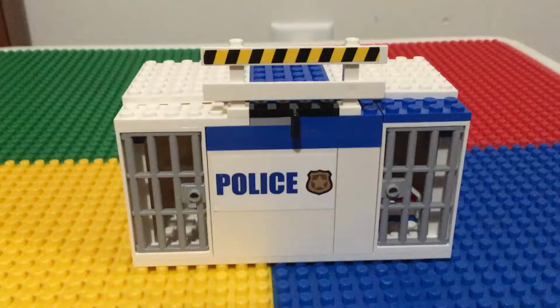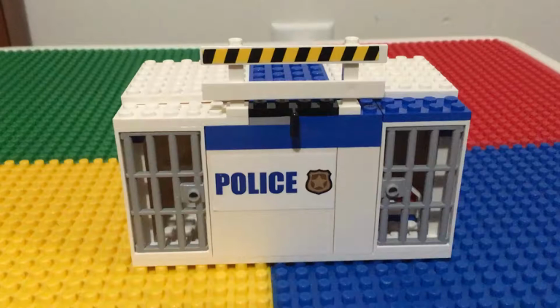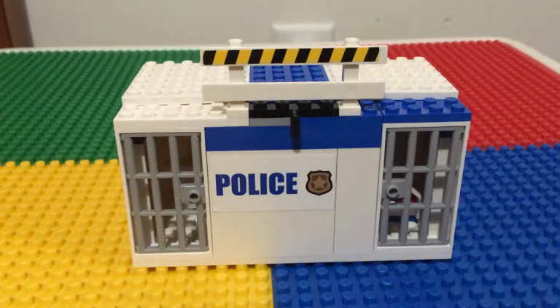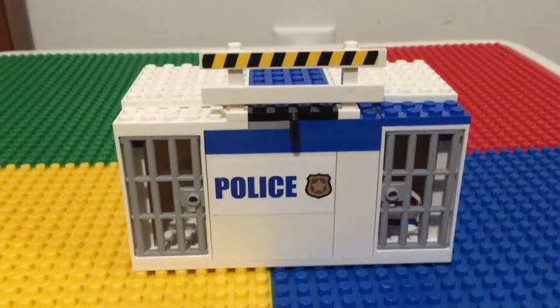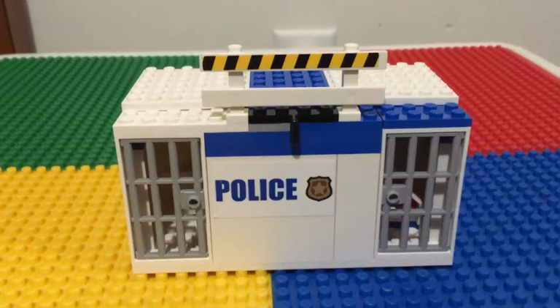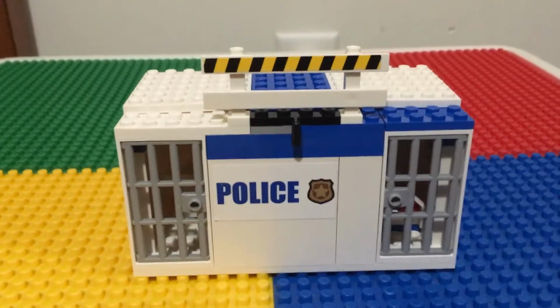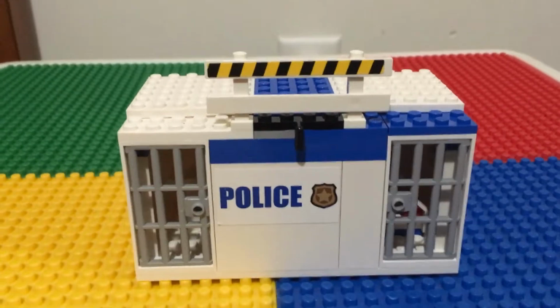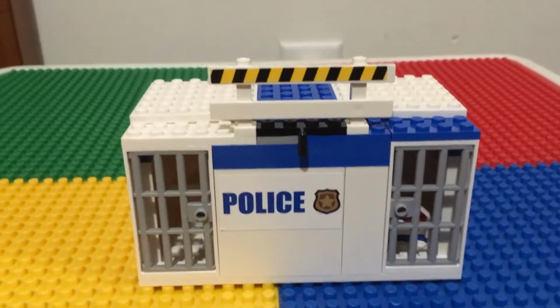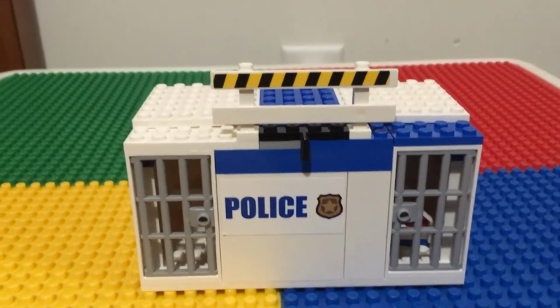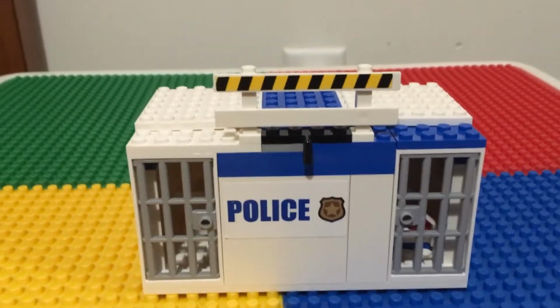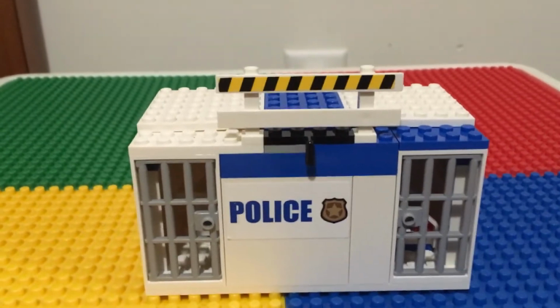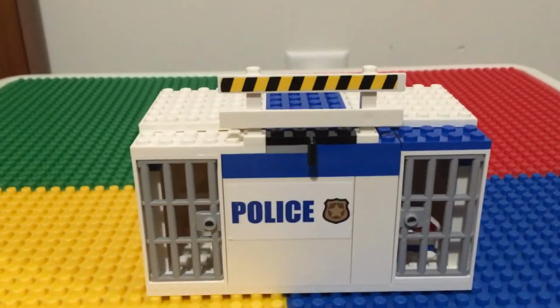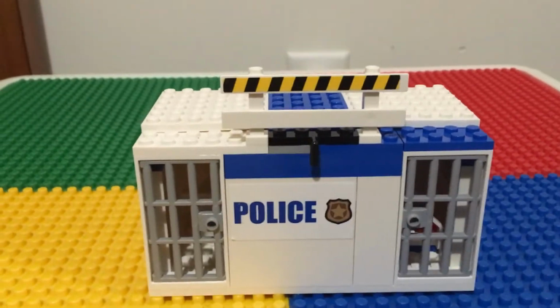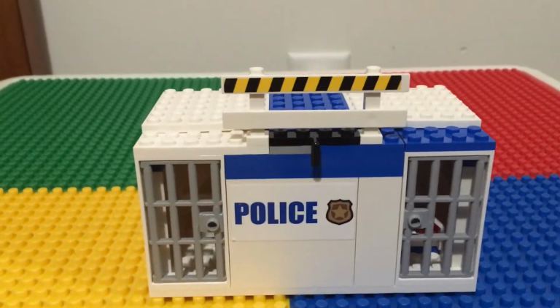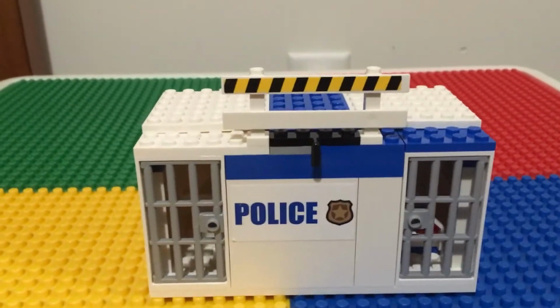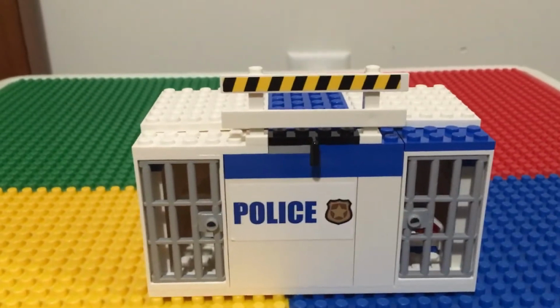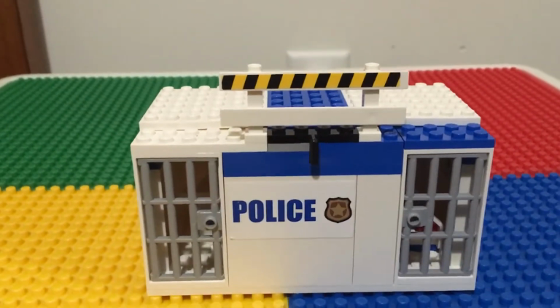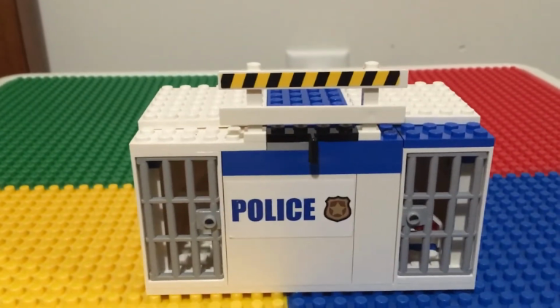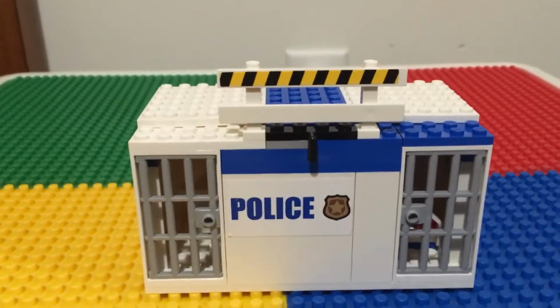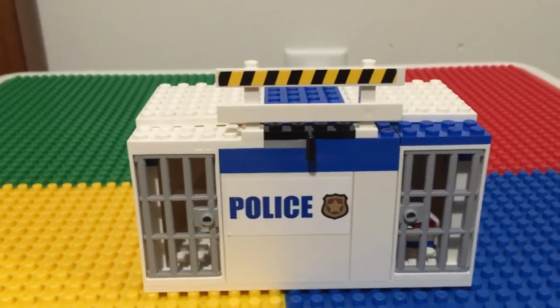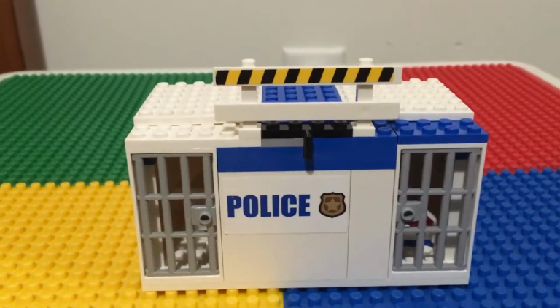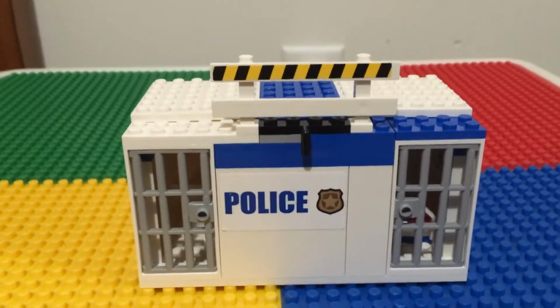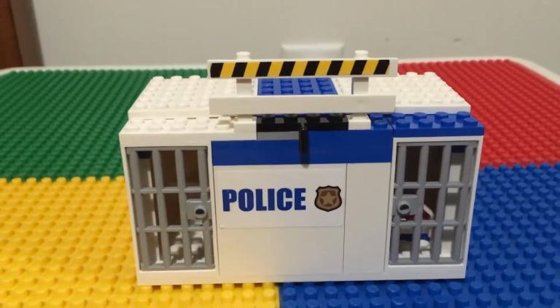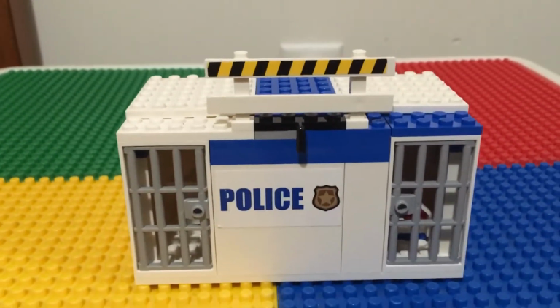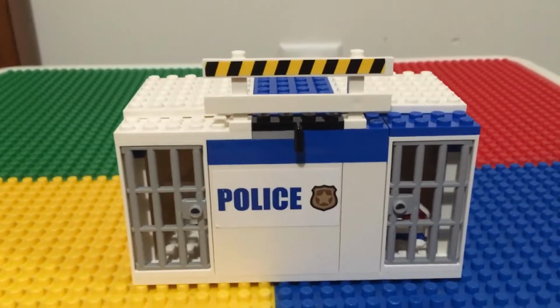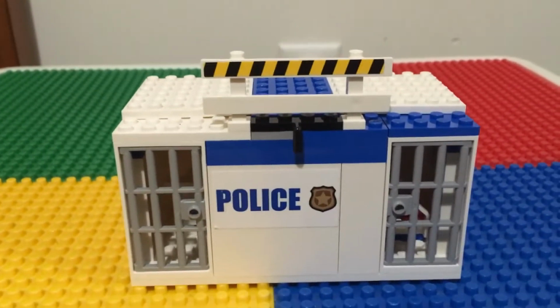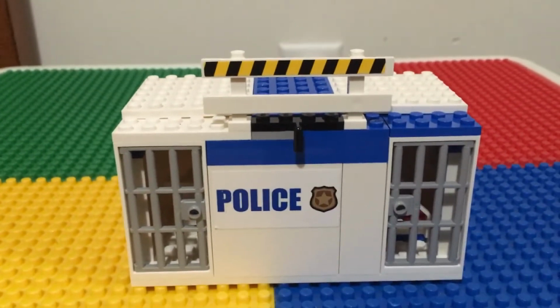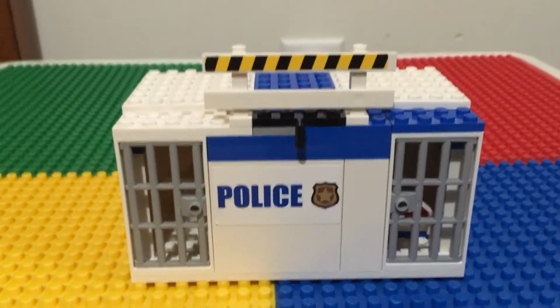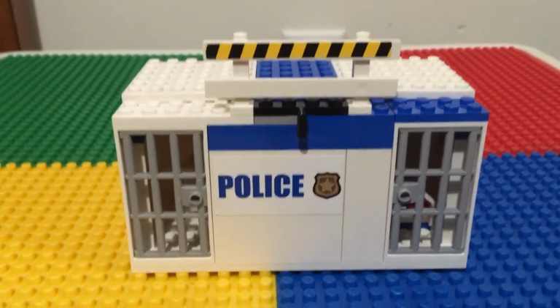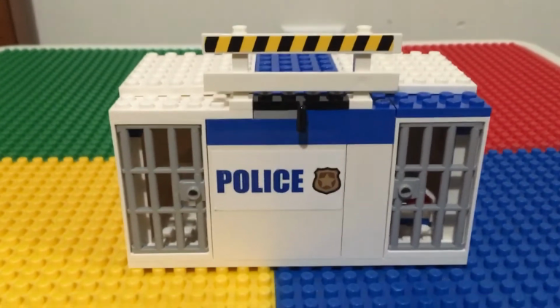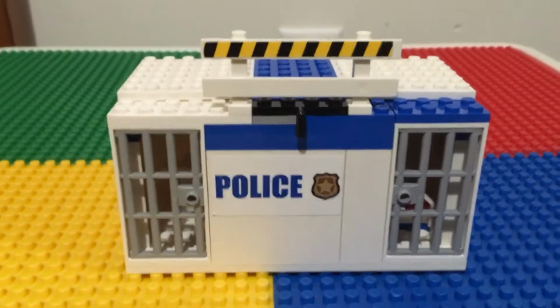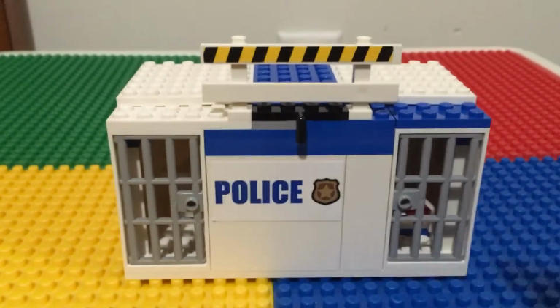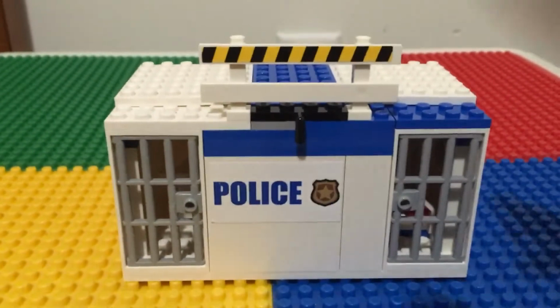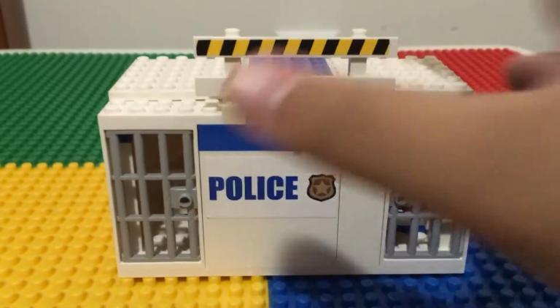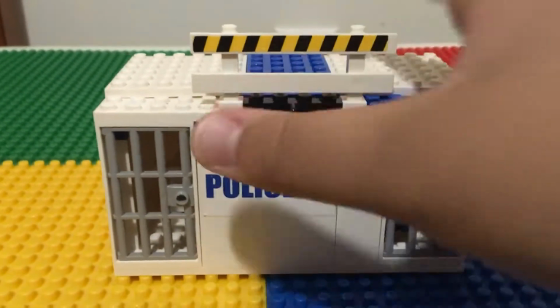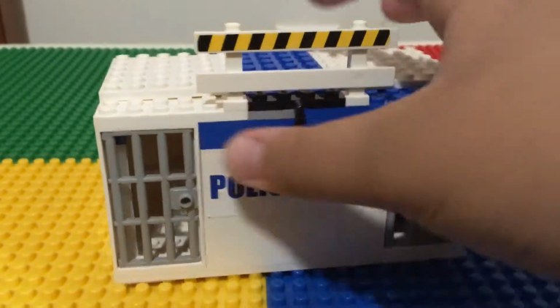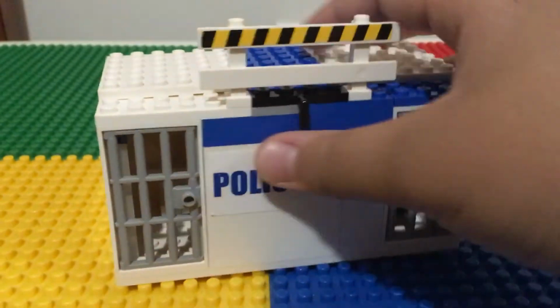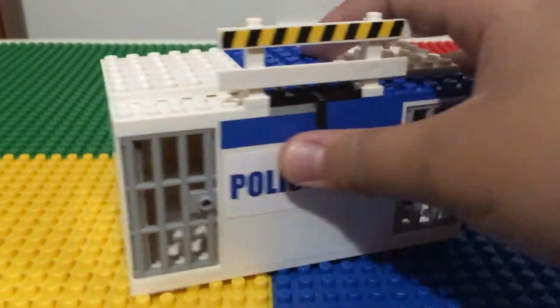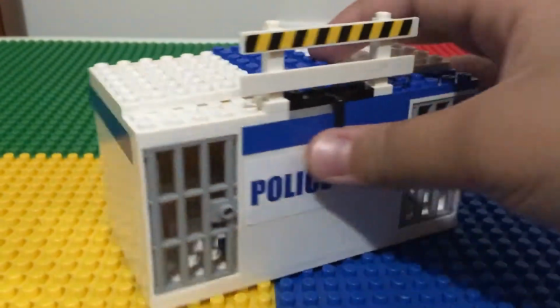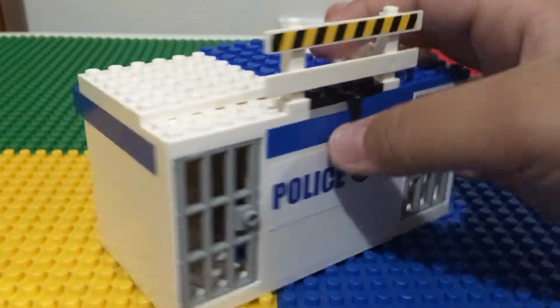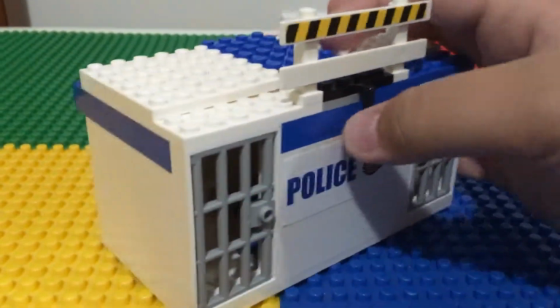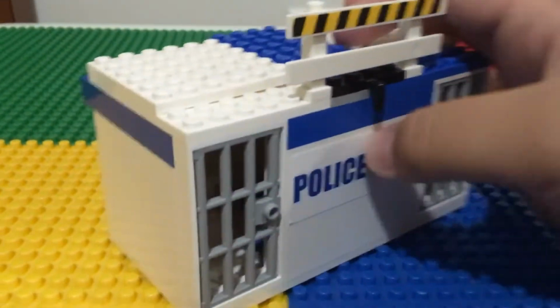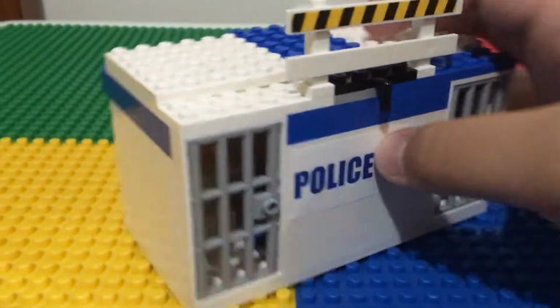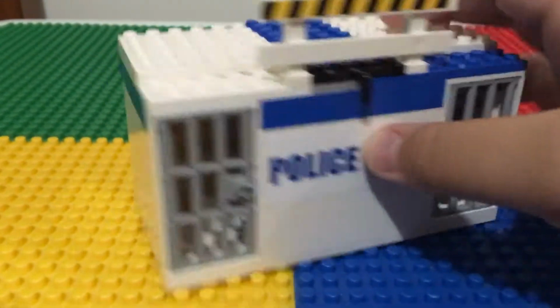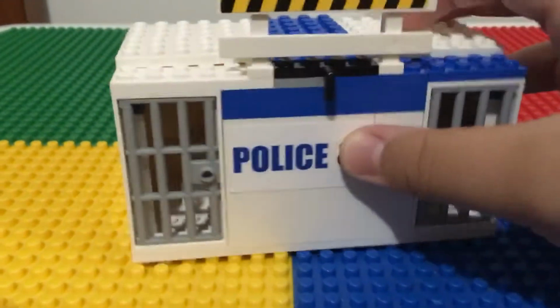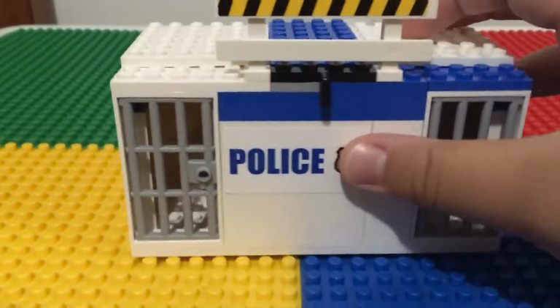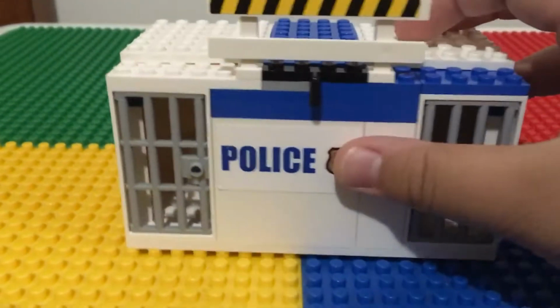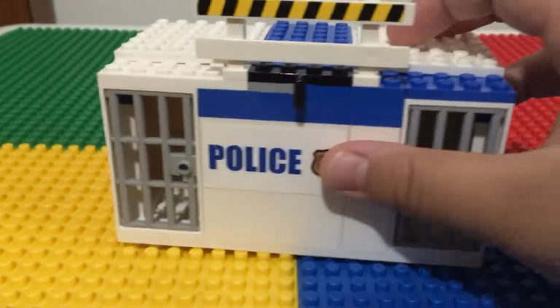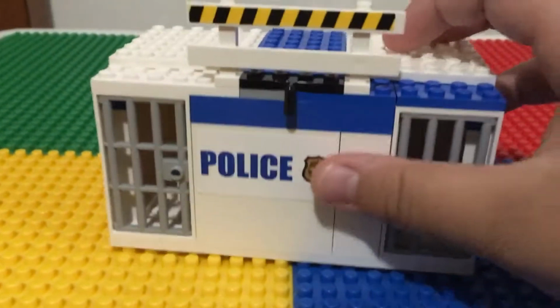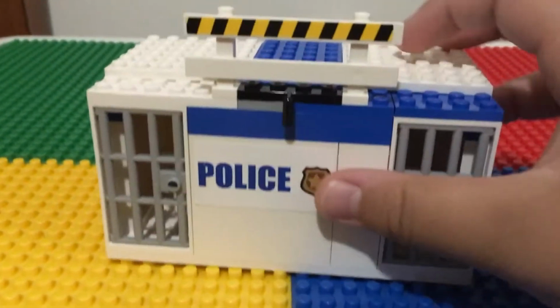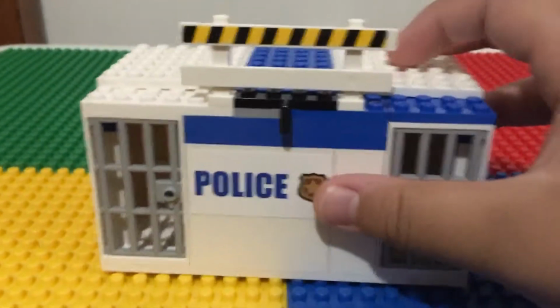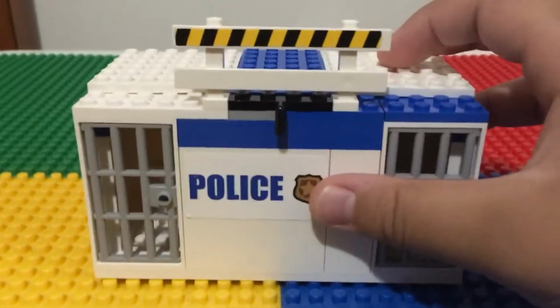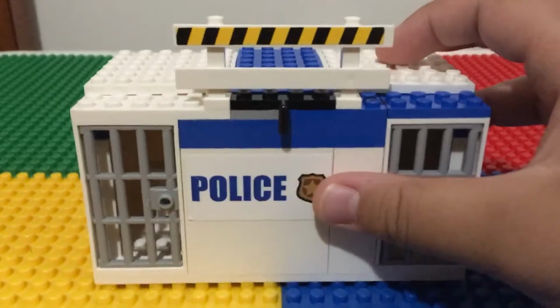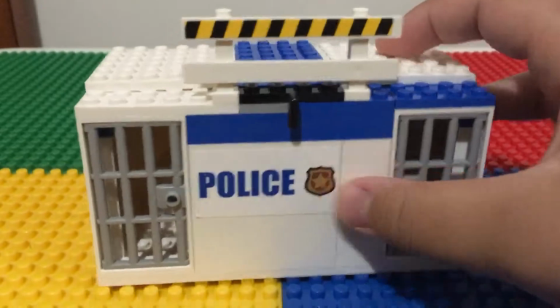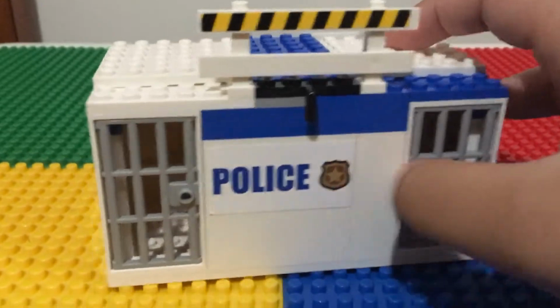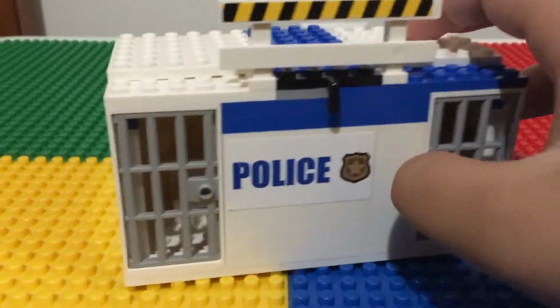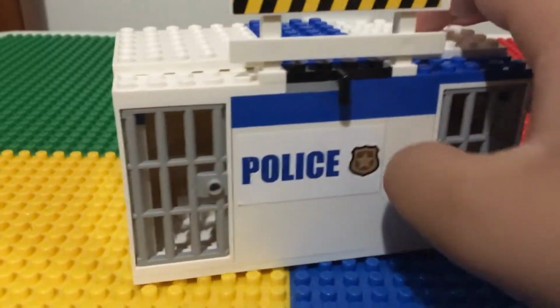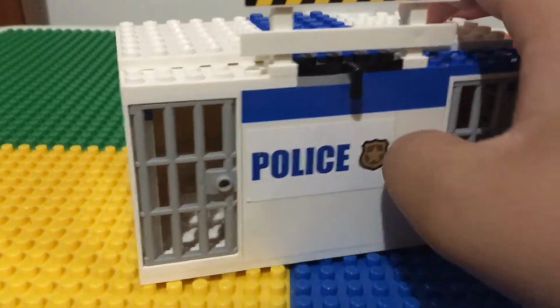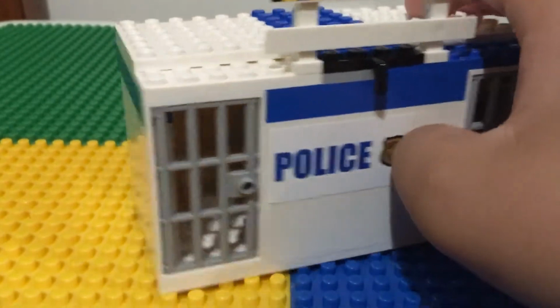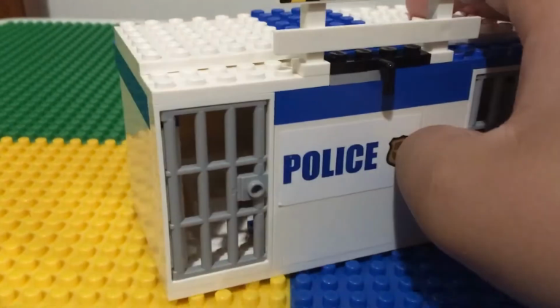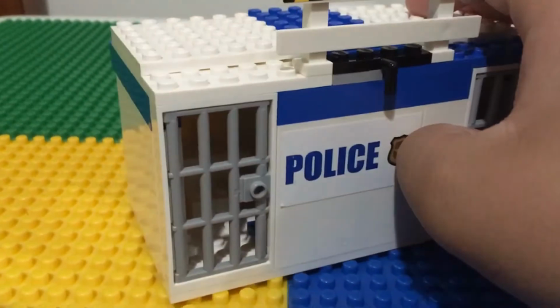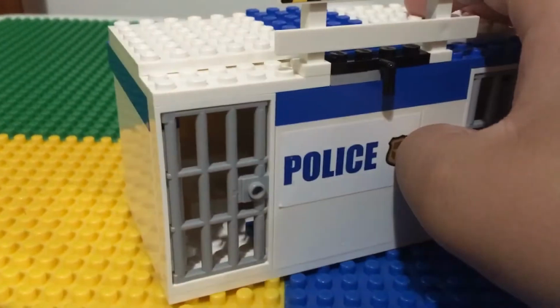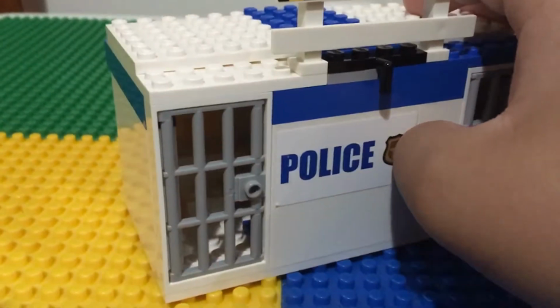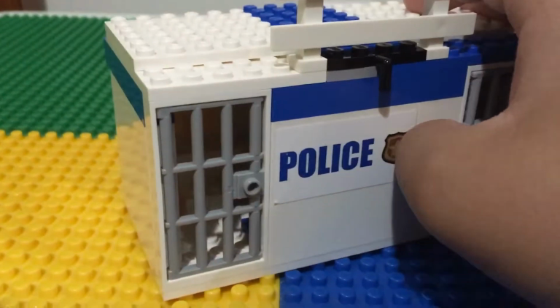Hey guys, Best Brute Builder here. Today I'm going to be doing a mock review of this little police jail thing.